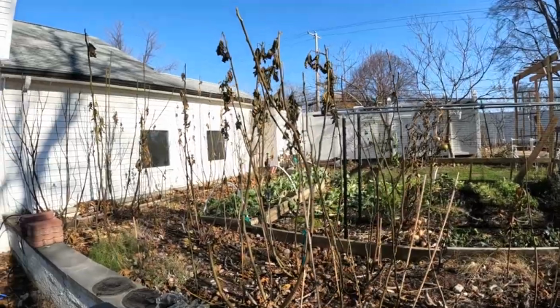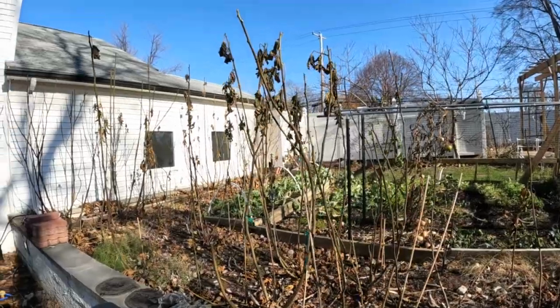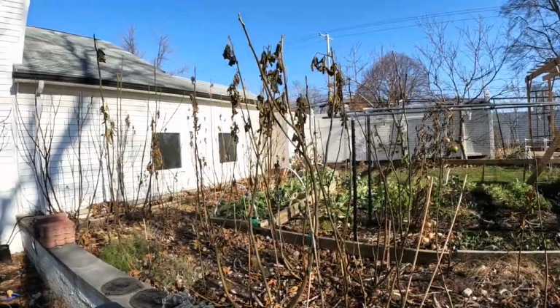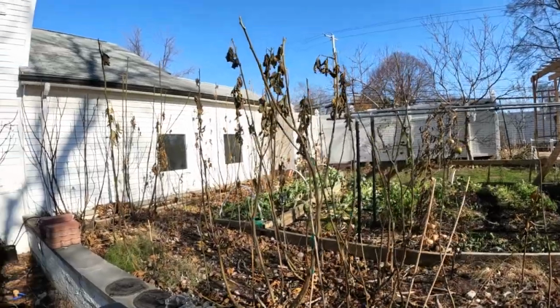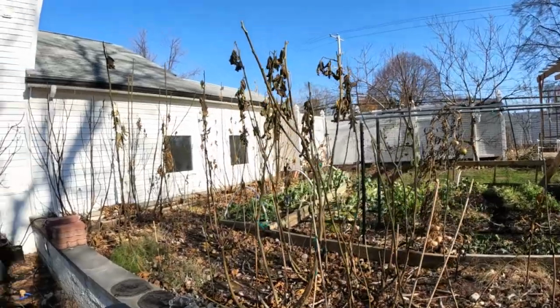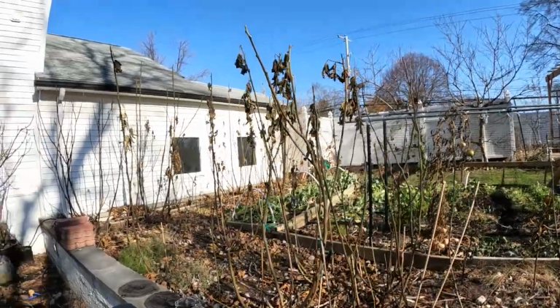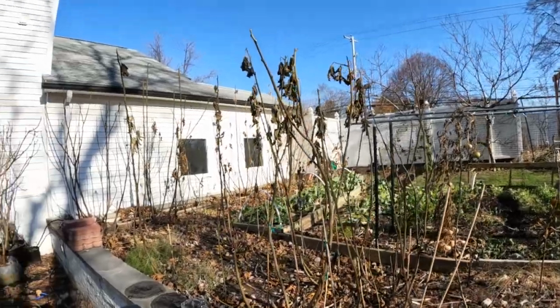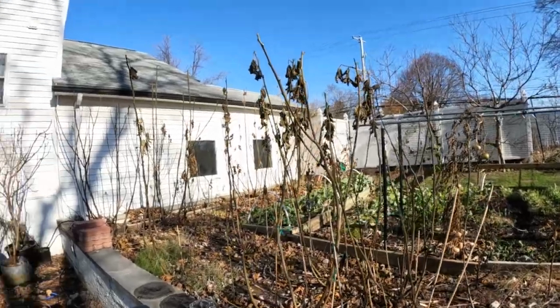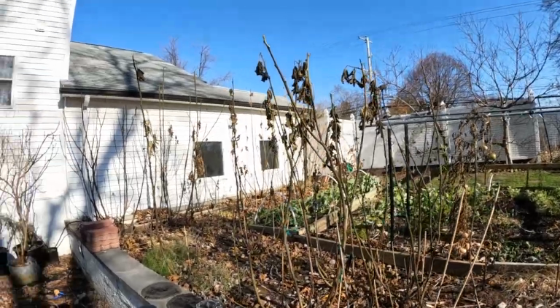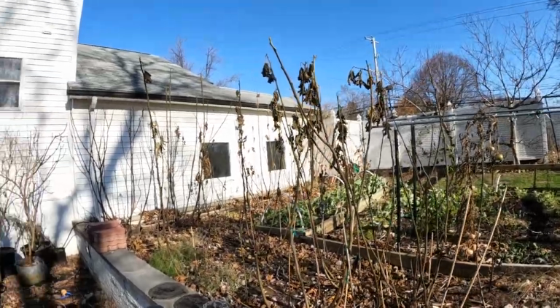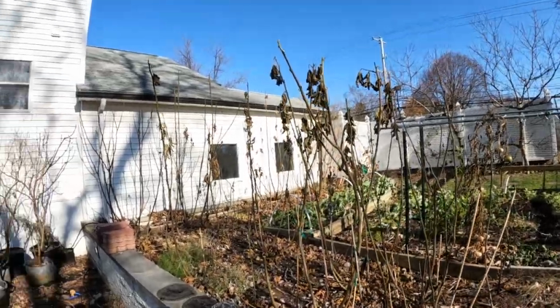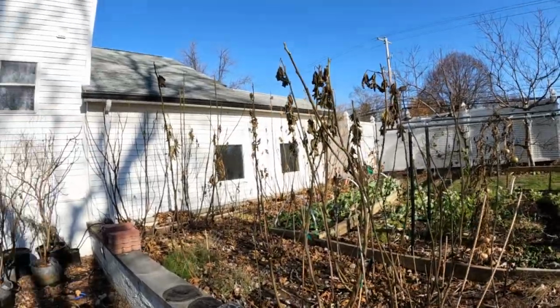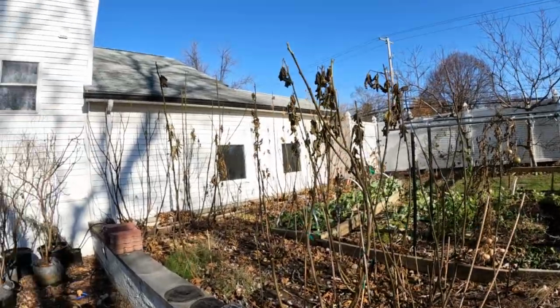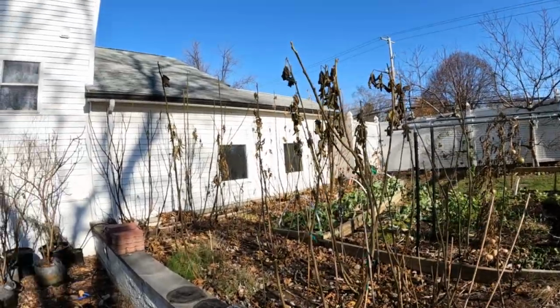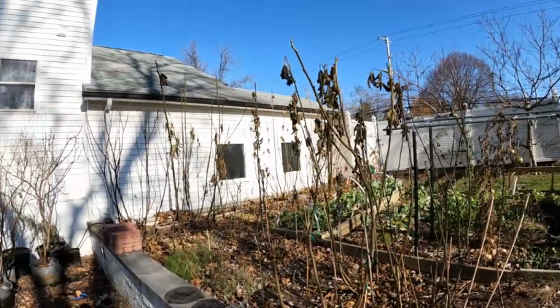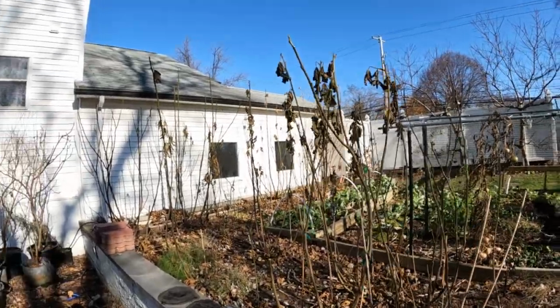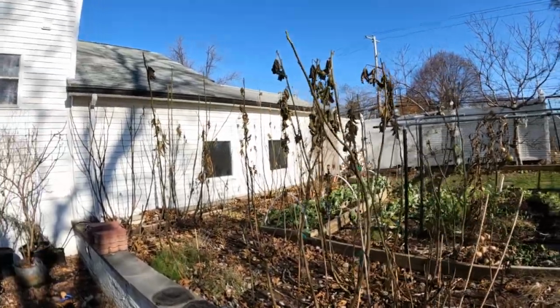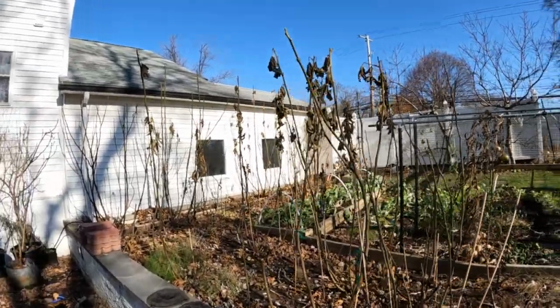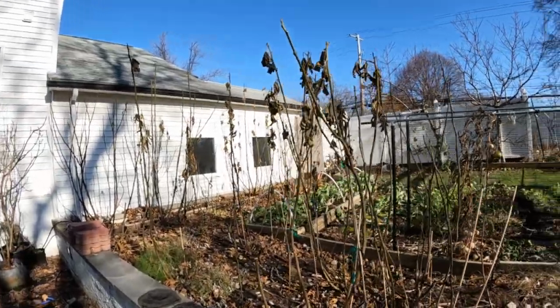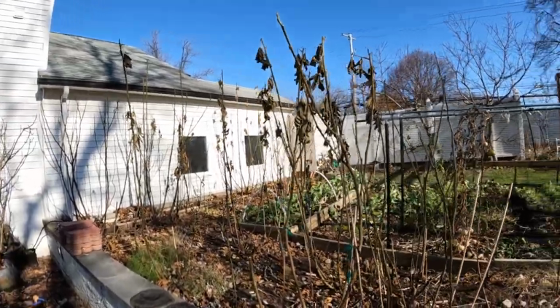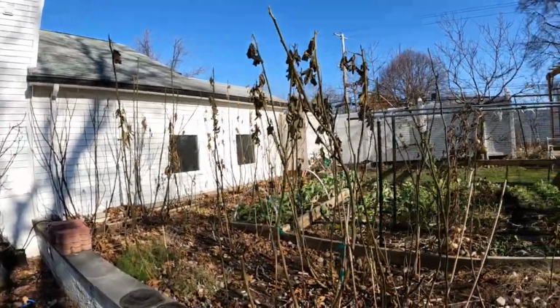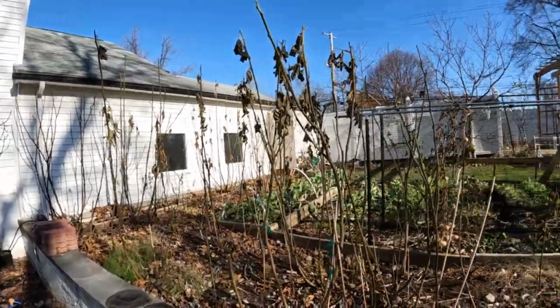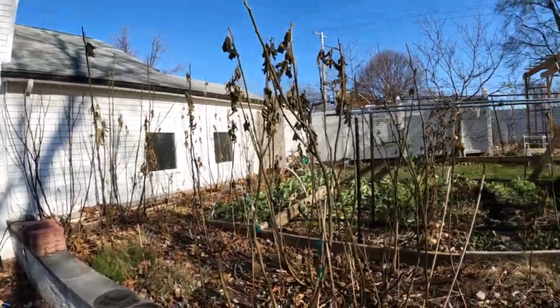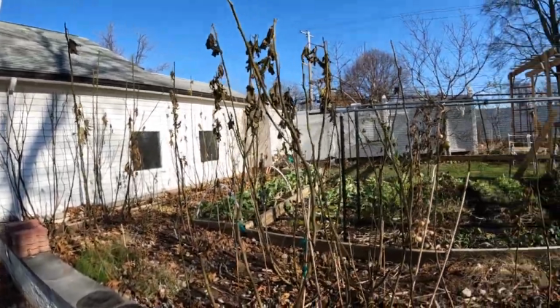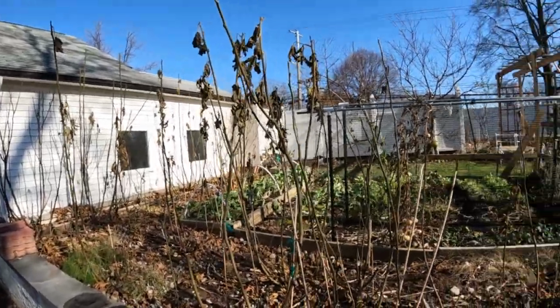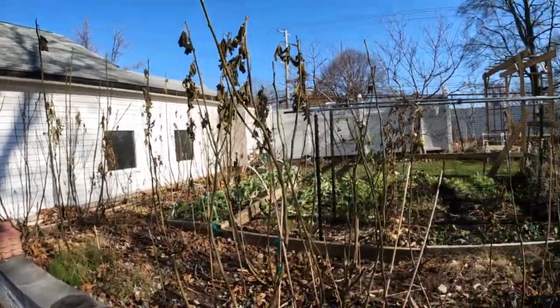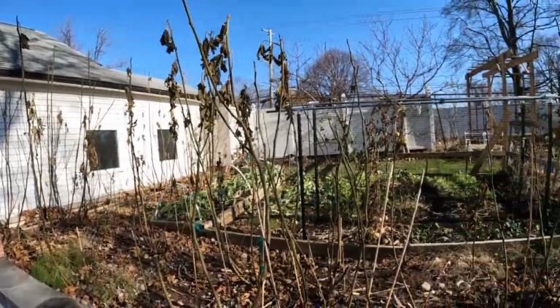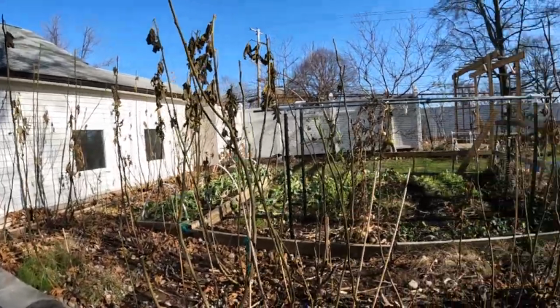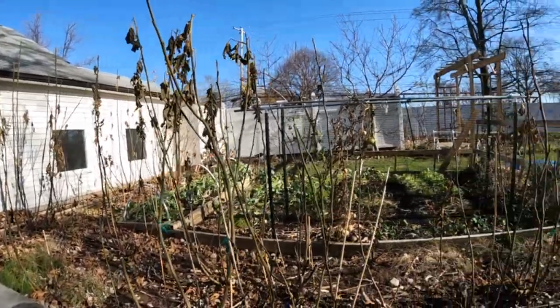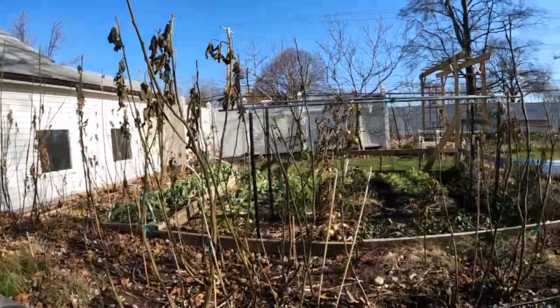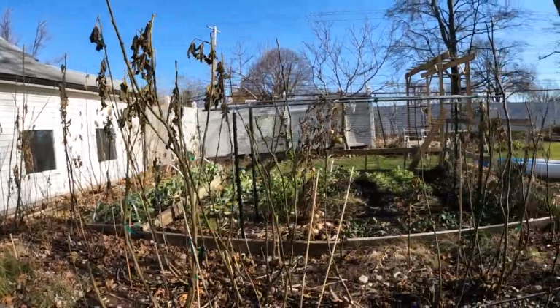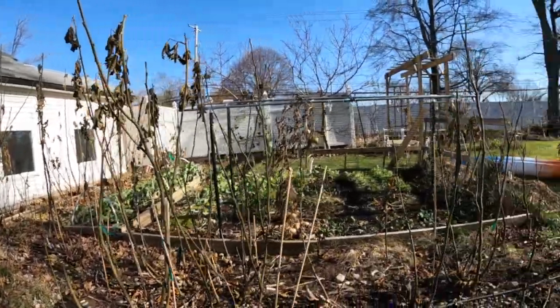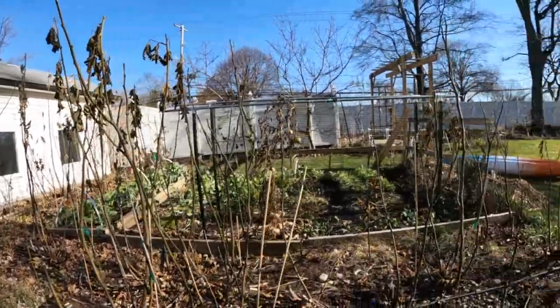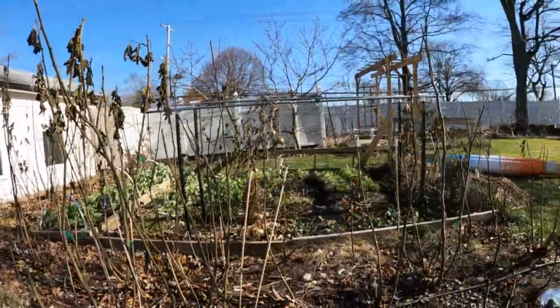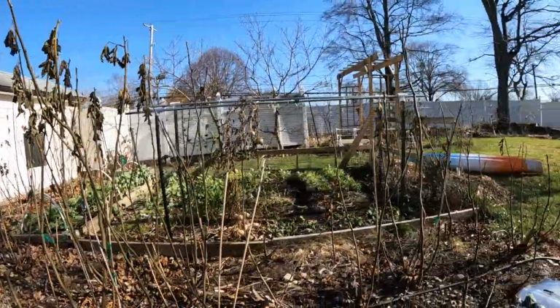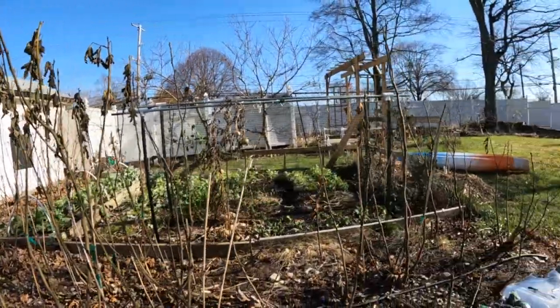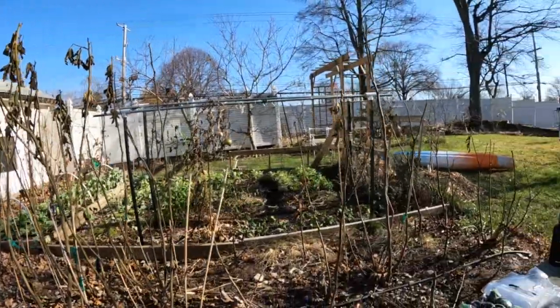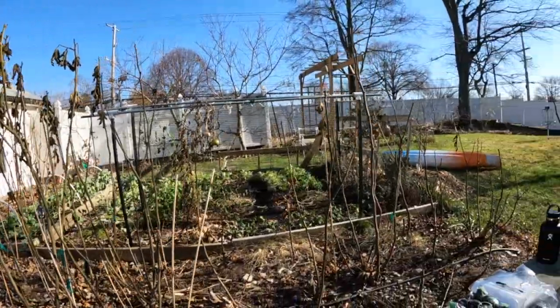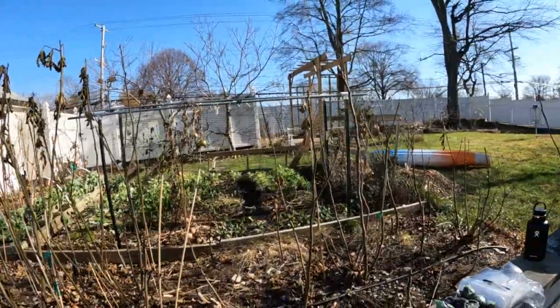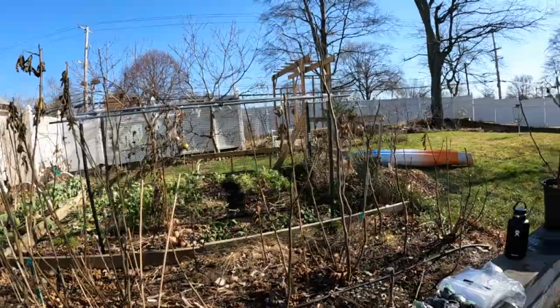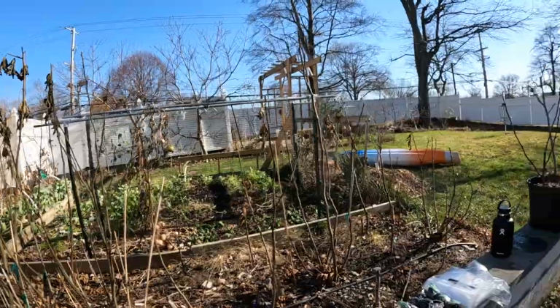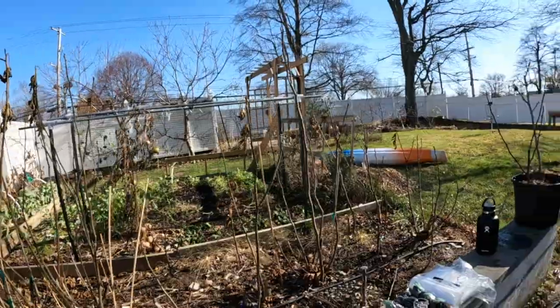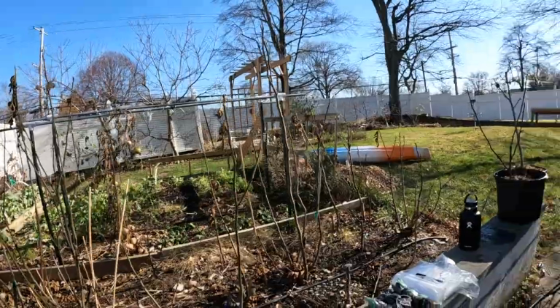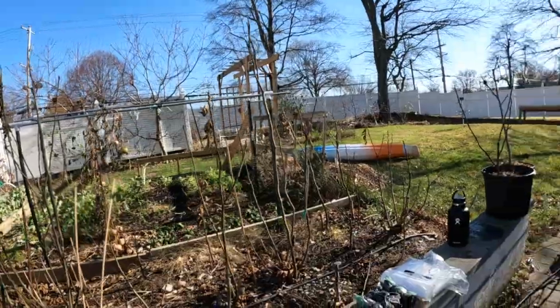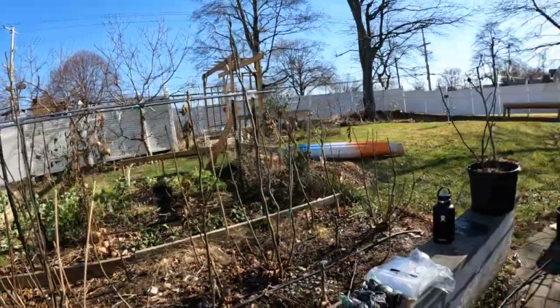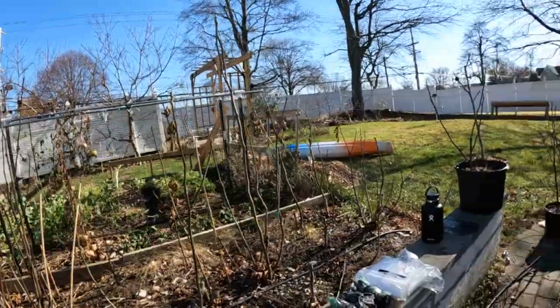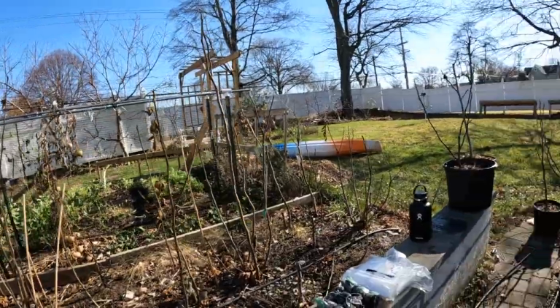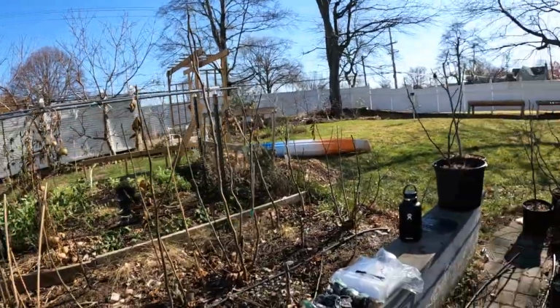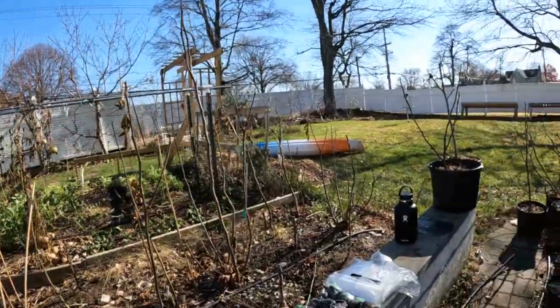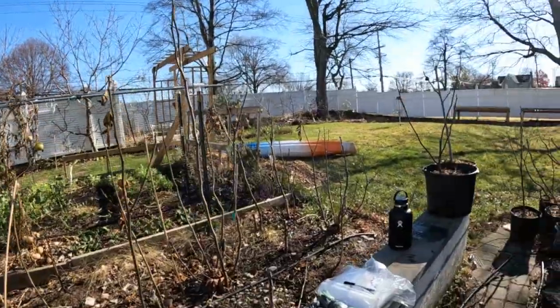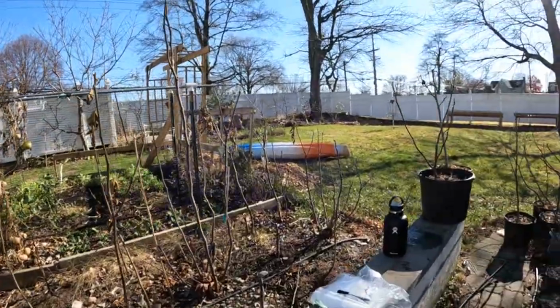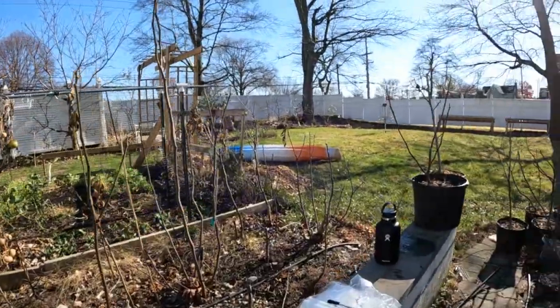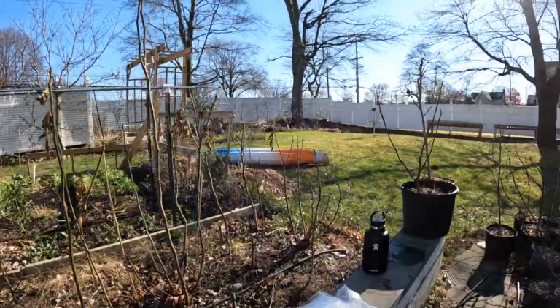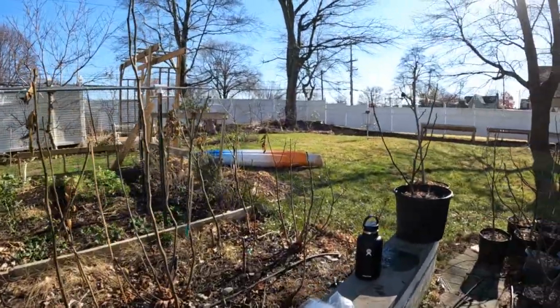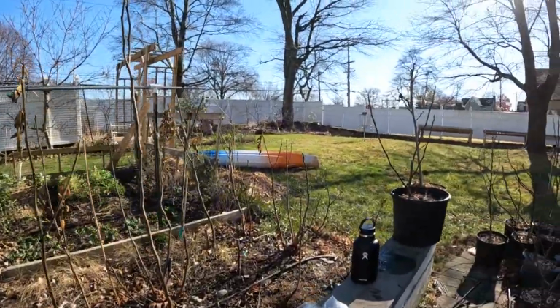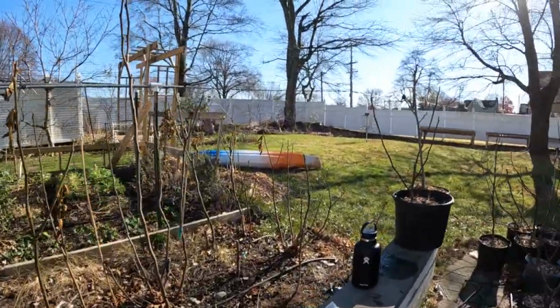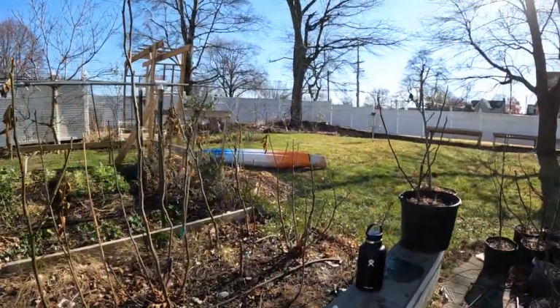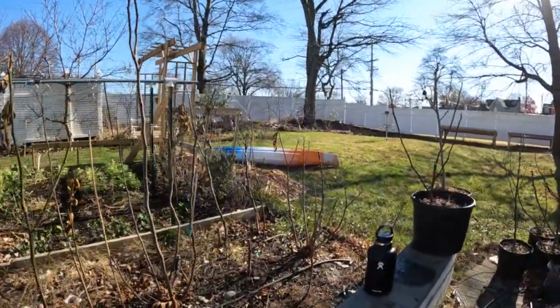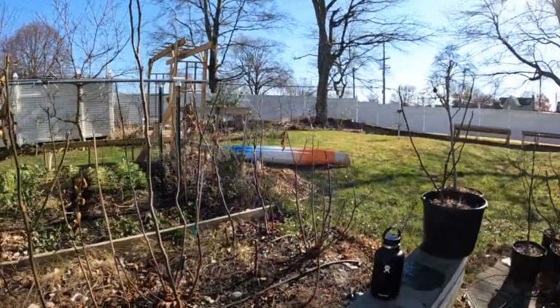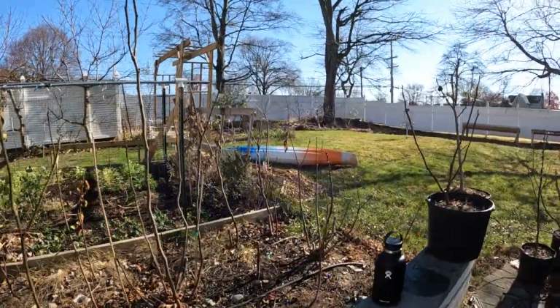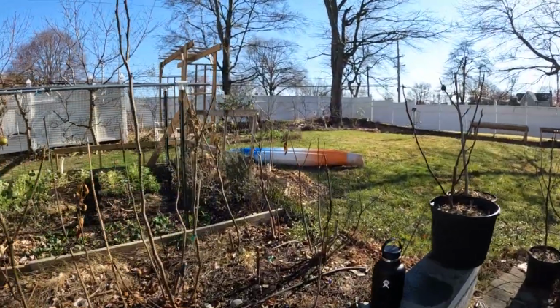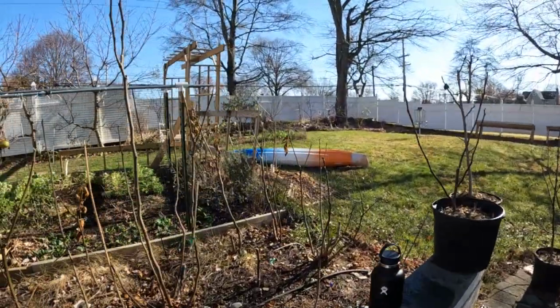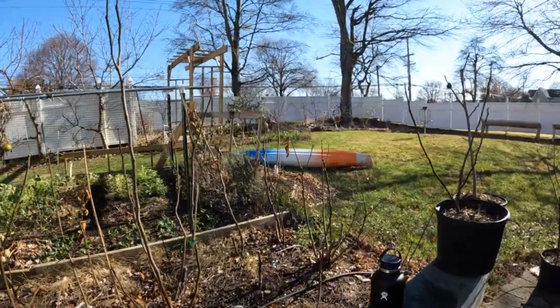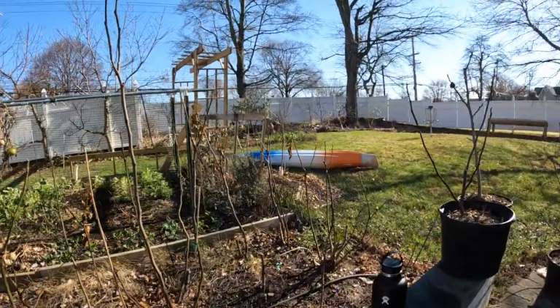All right everybody, this is Ross the Fig Boss. Today we are pruning my in-ground fig trees for cuttings. The trees are now finally dormant.